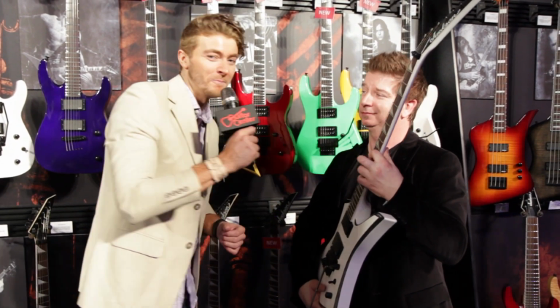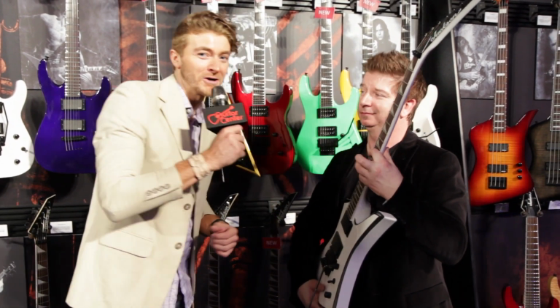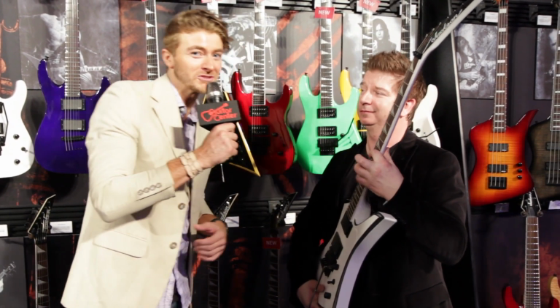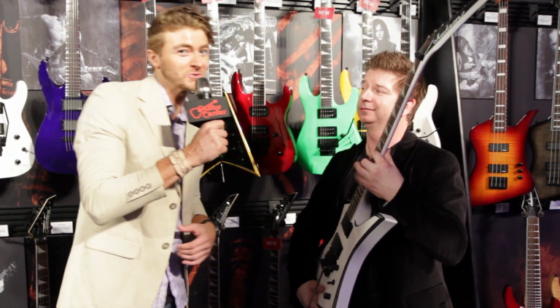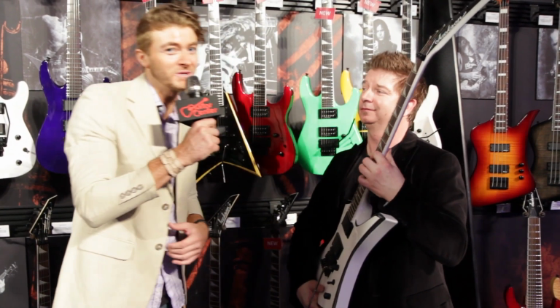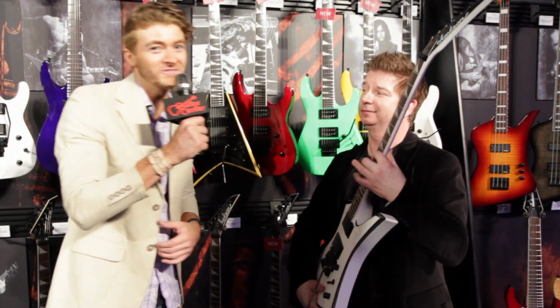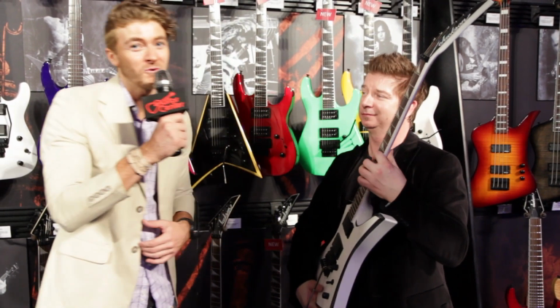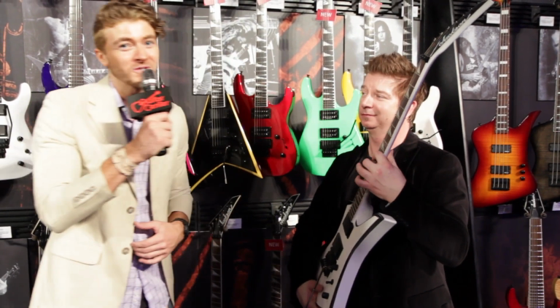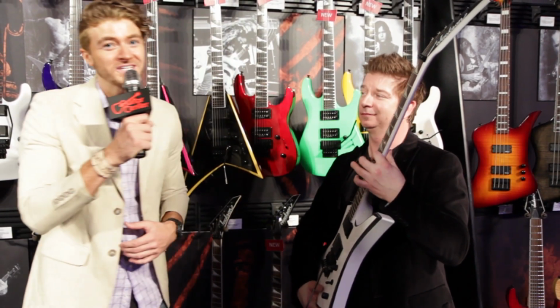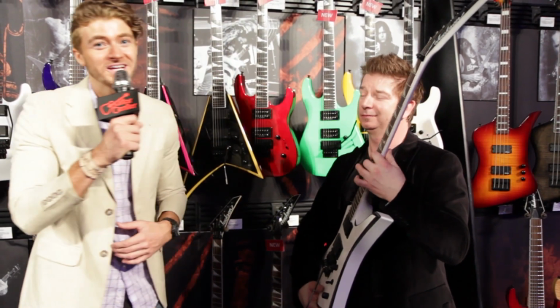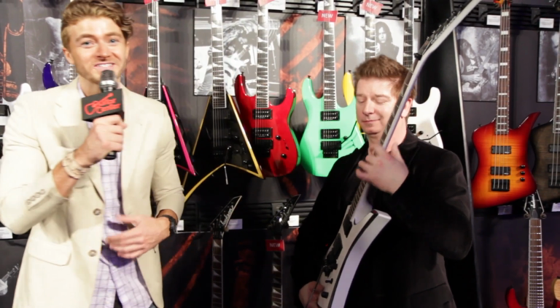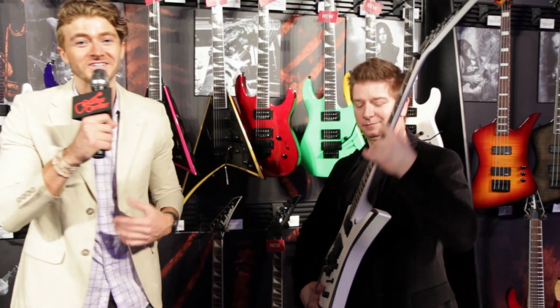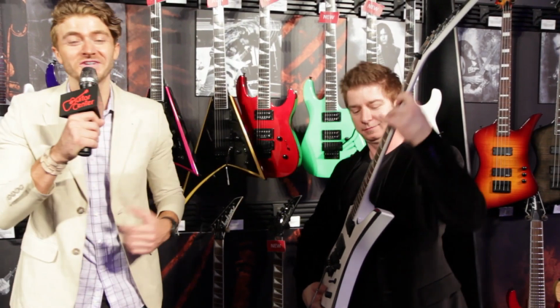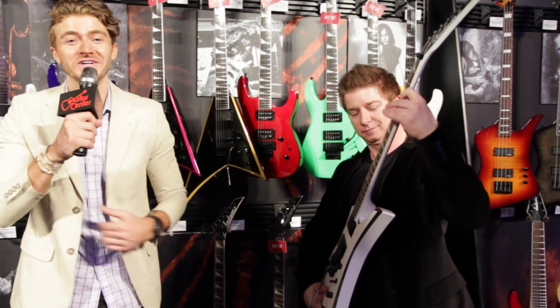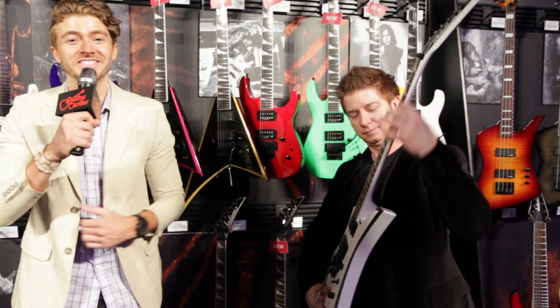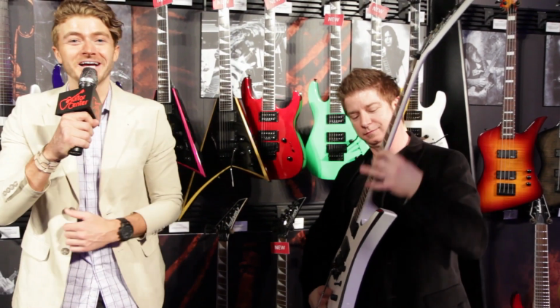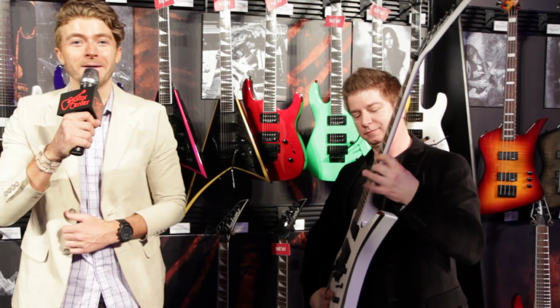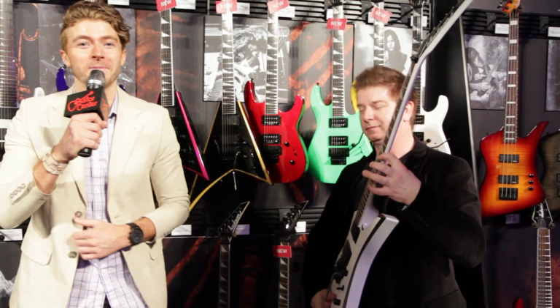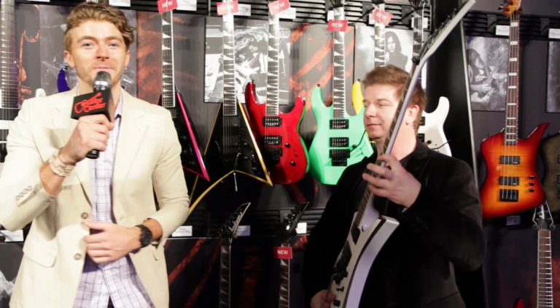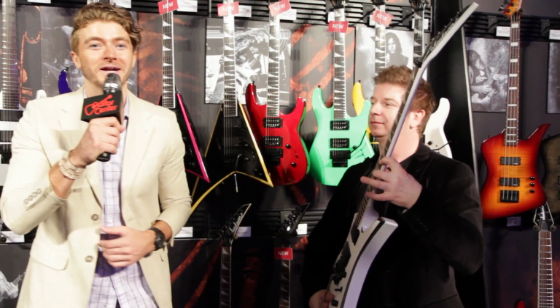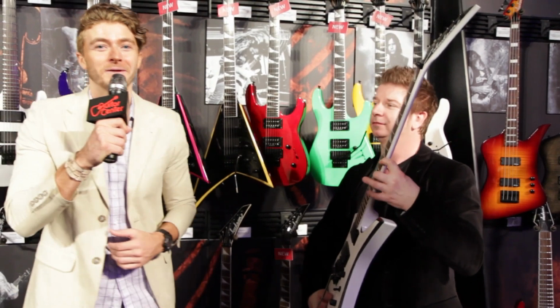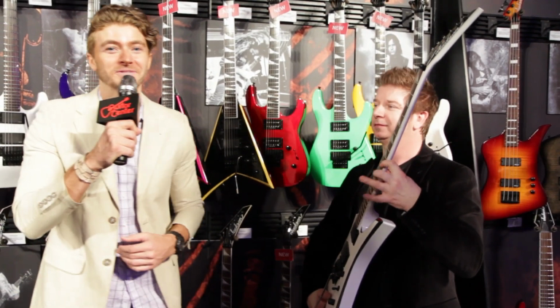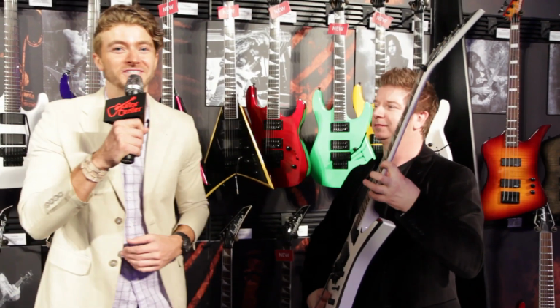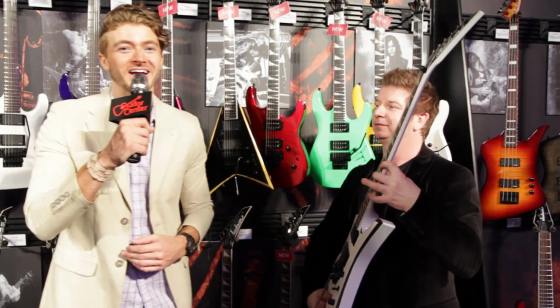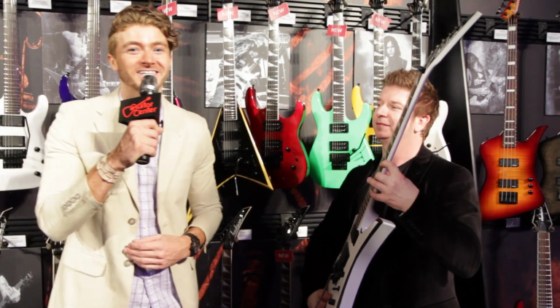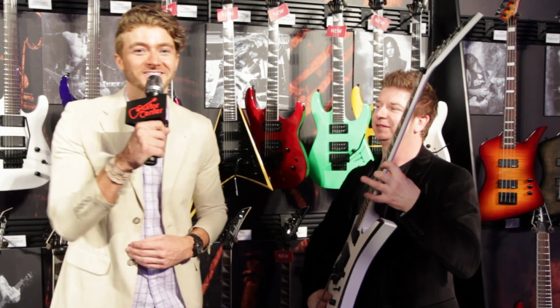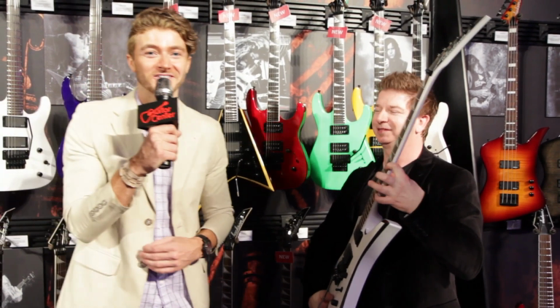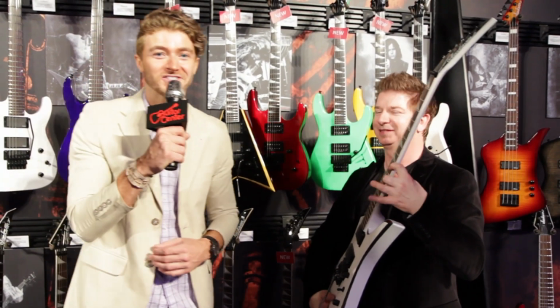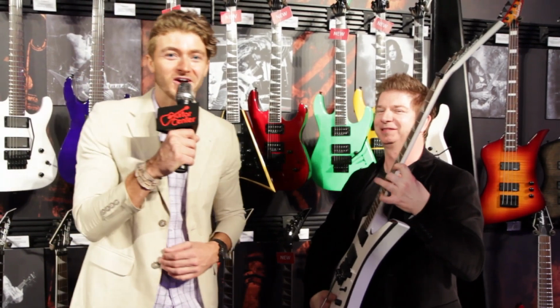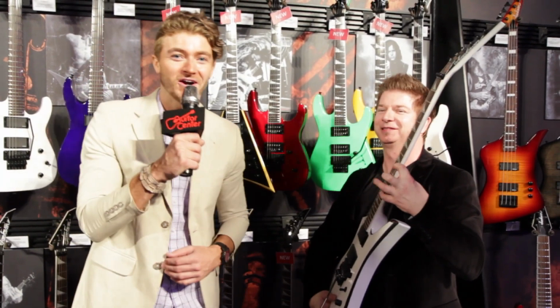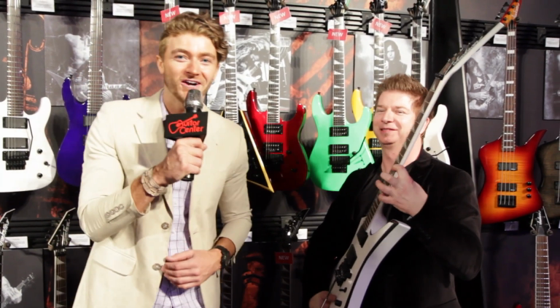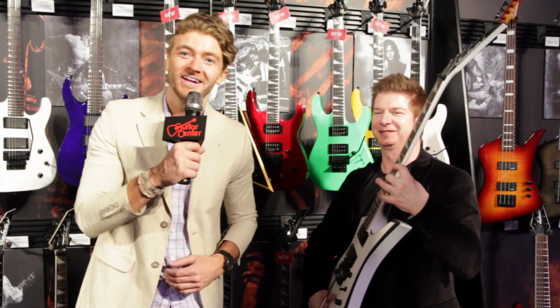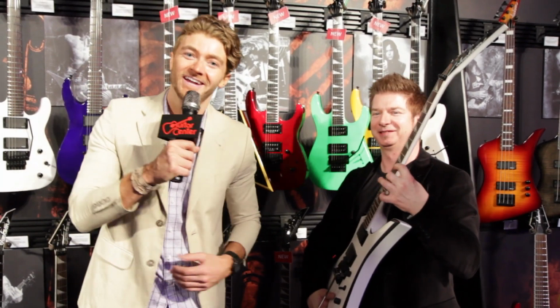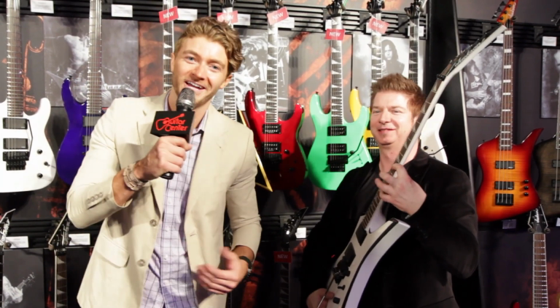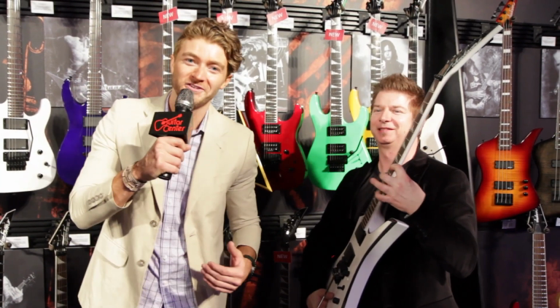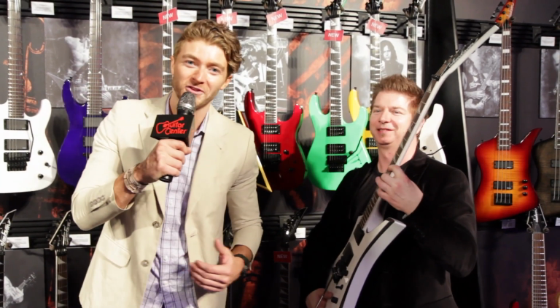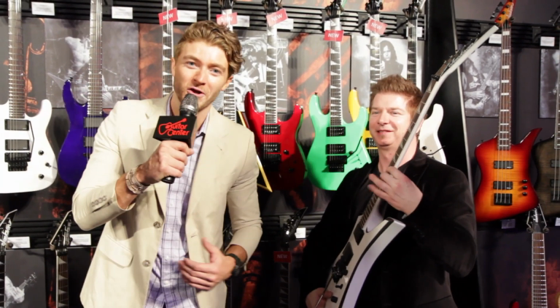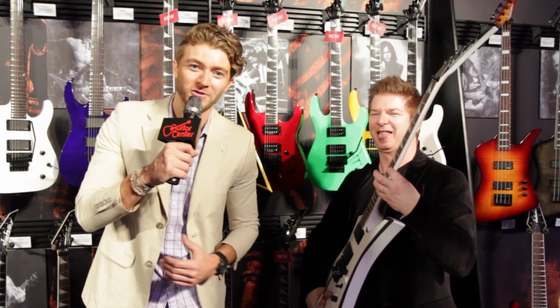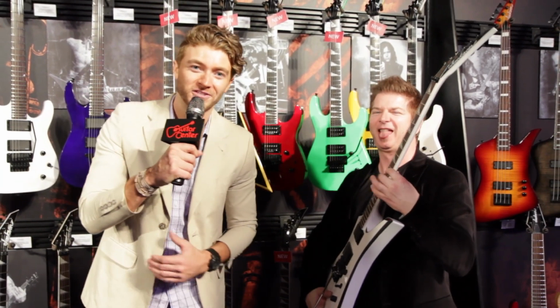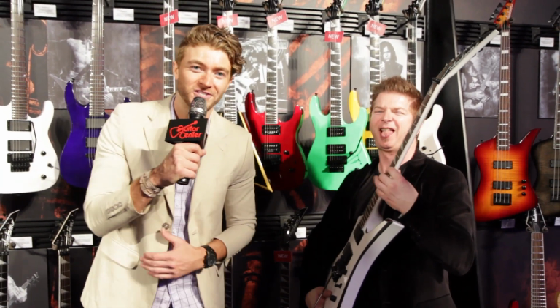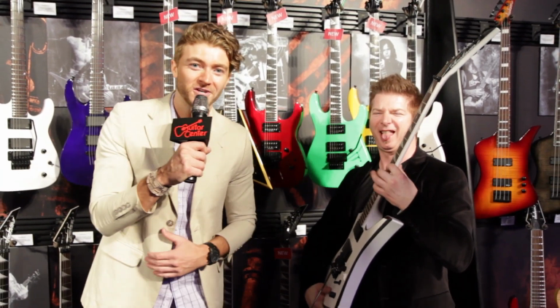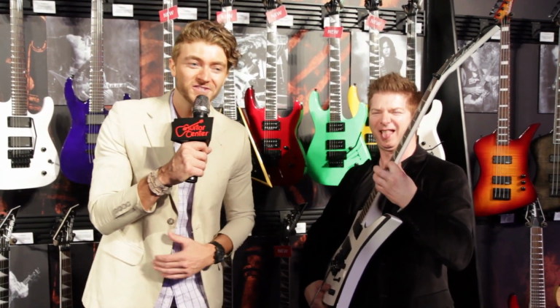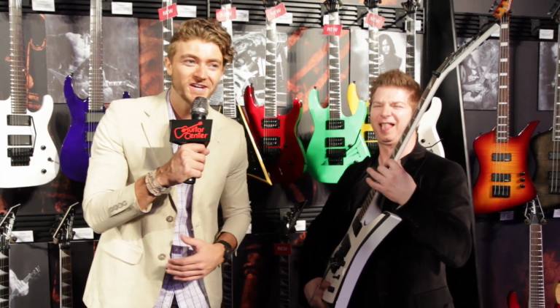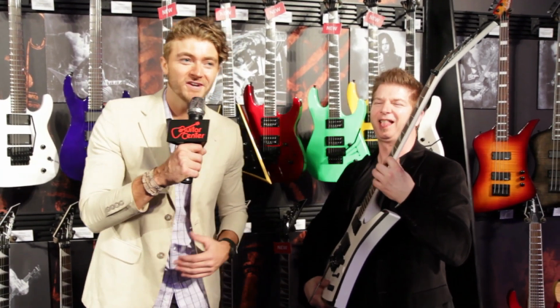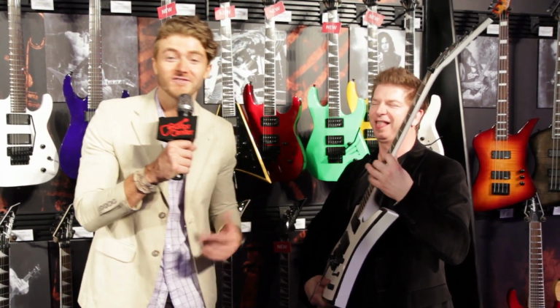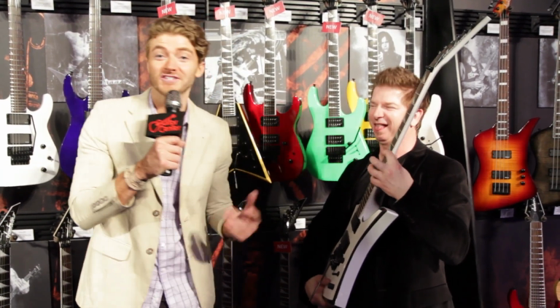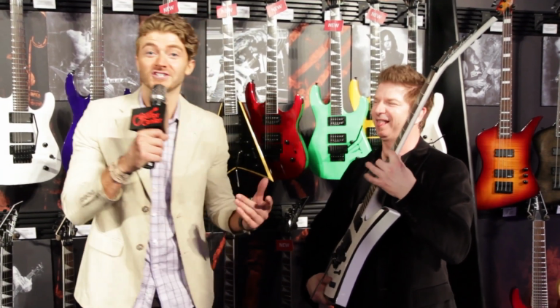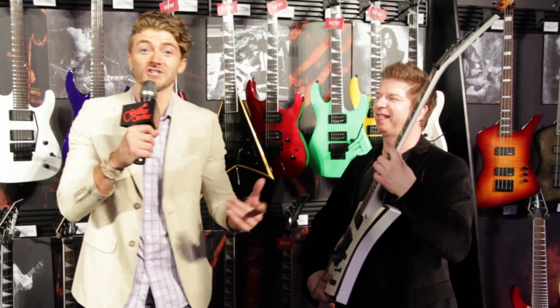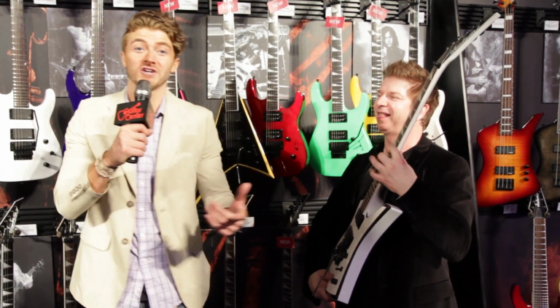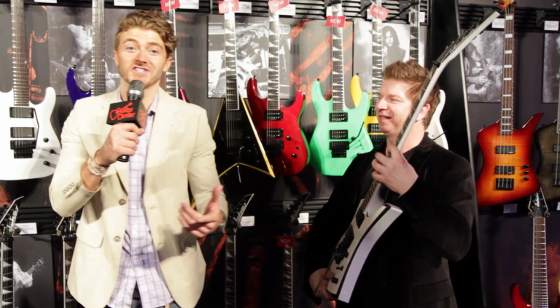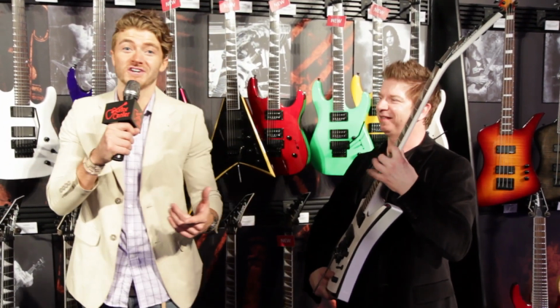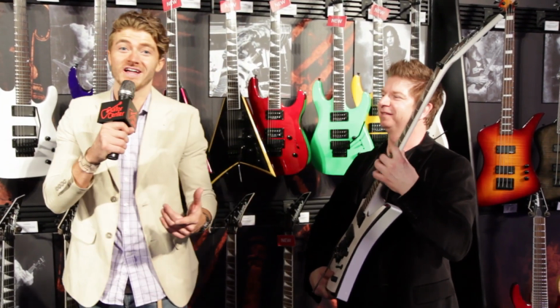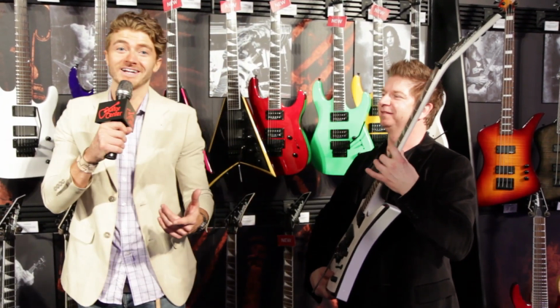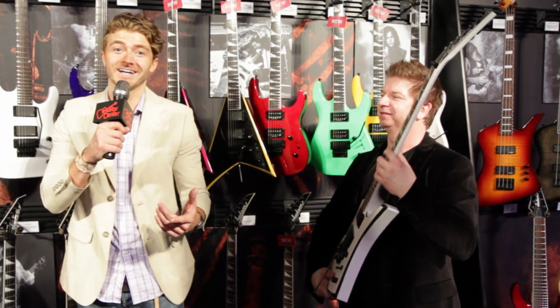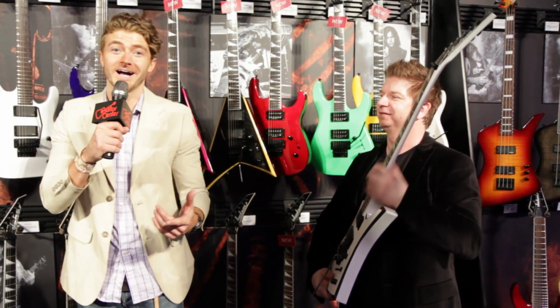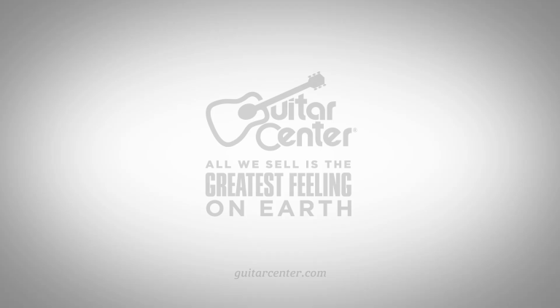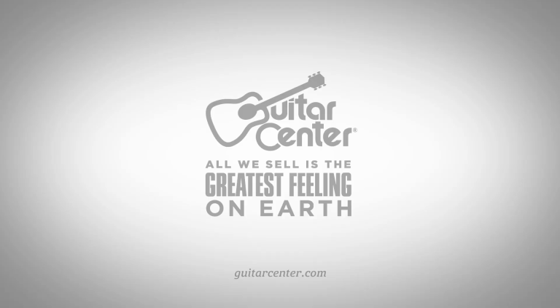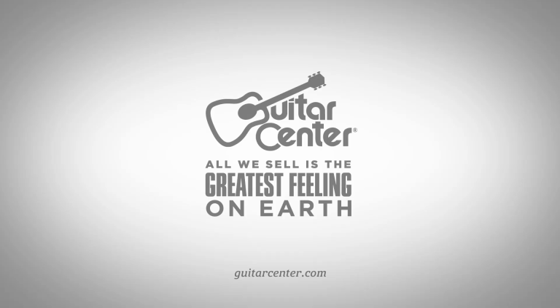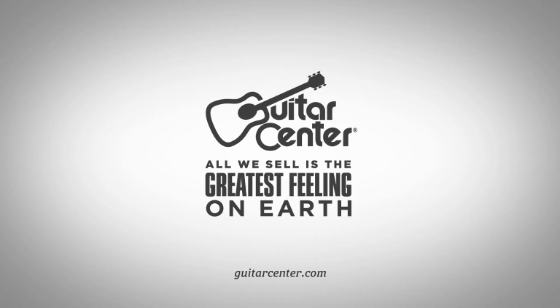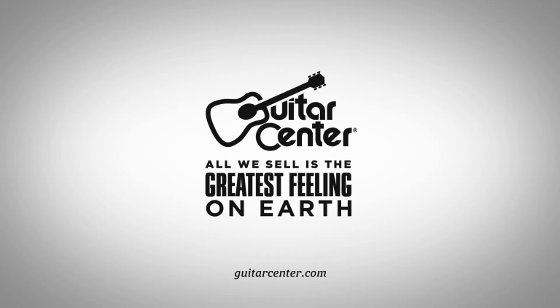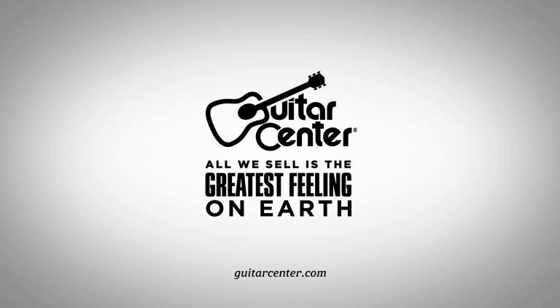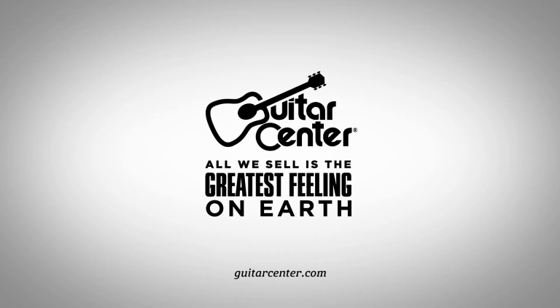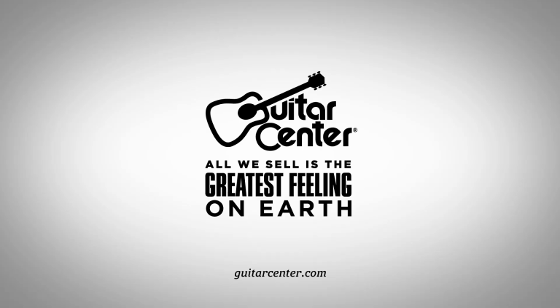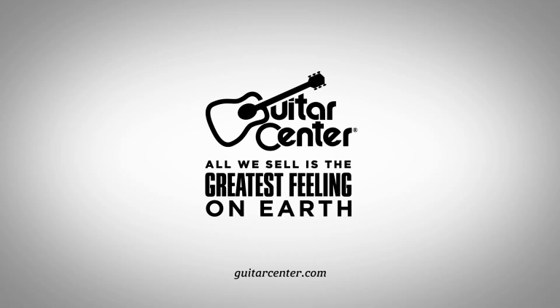March 2014 is a great time to pick up a Jackson guitar. Head to your local Guitar Center or visit guitarcenter.com and get one.